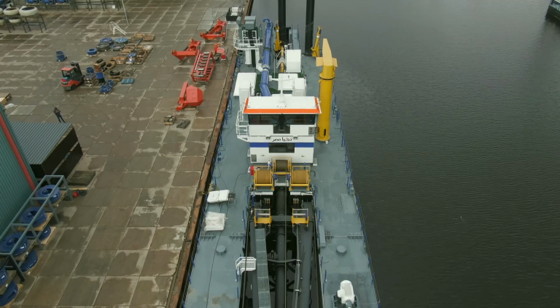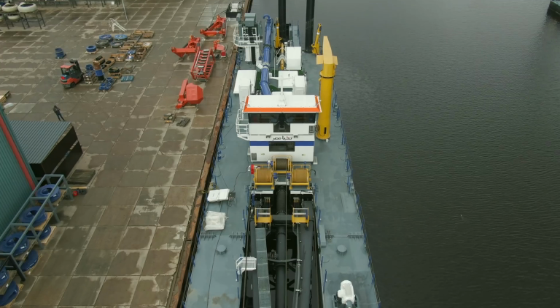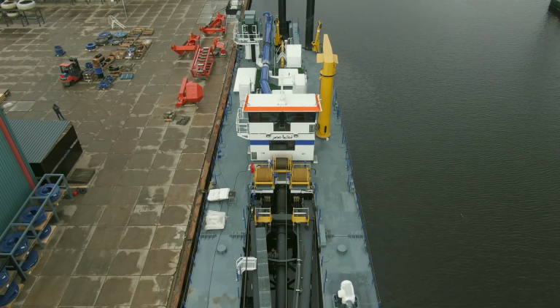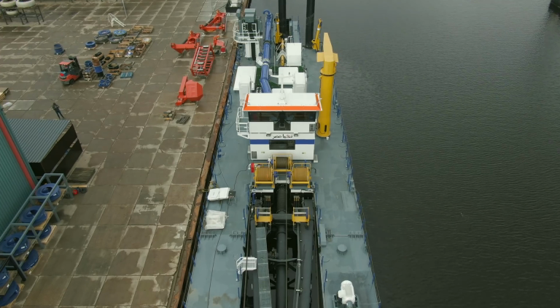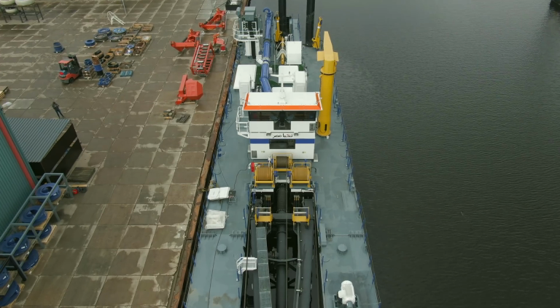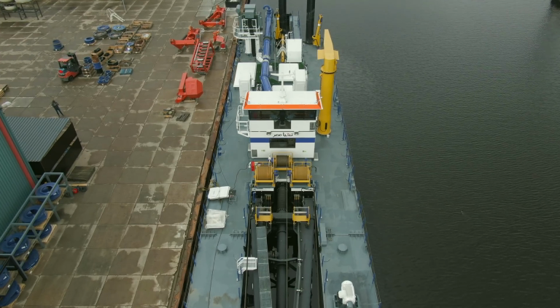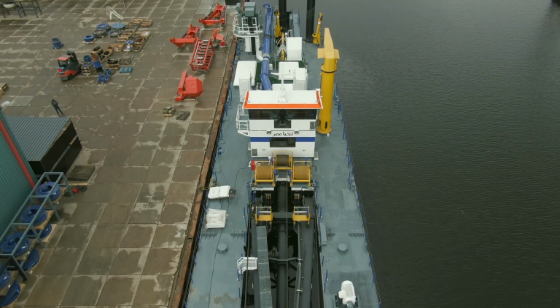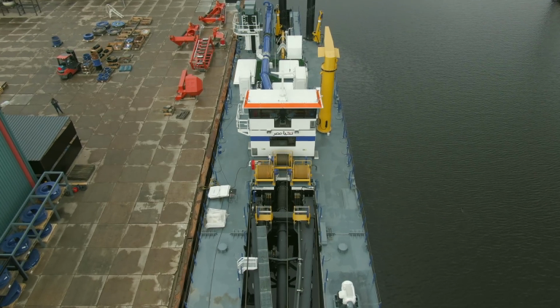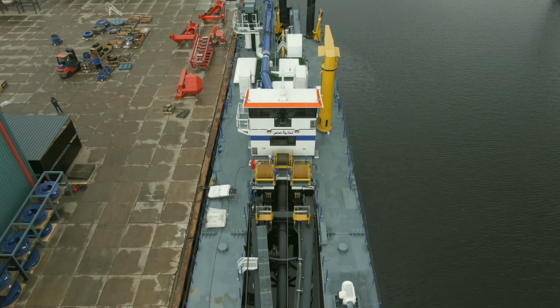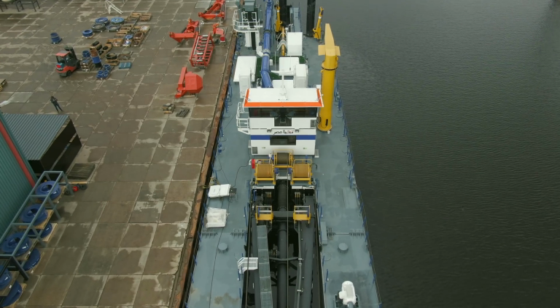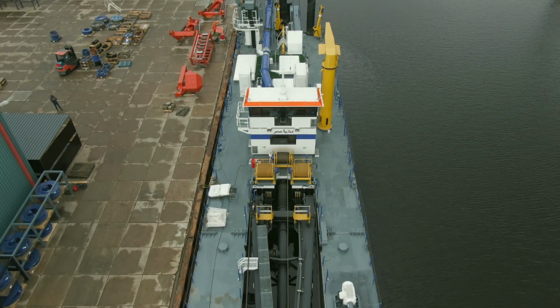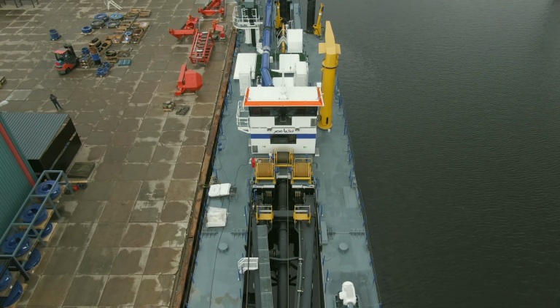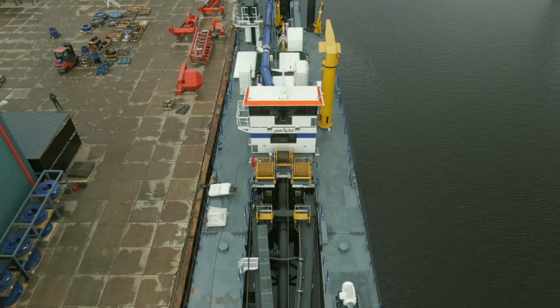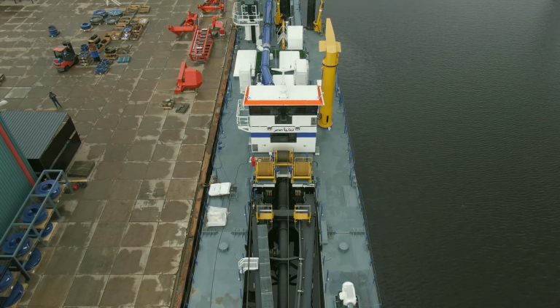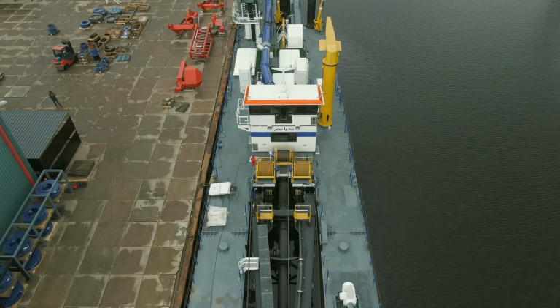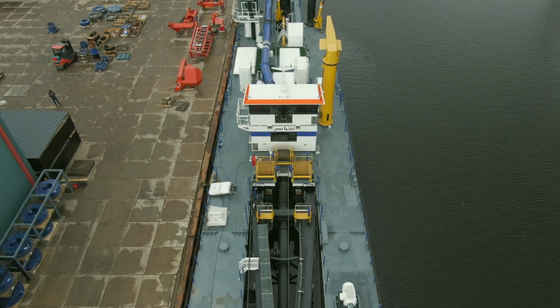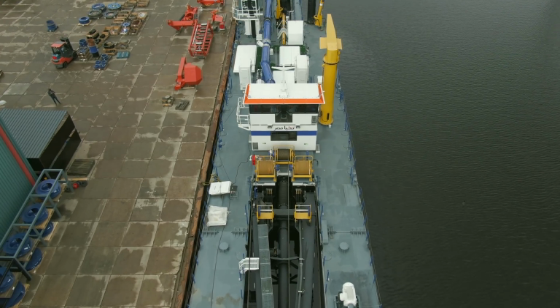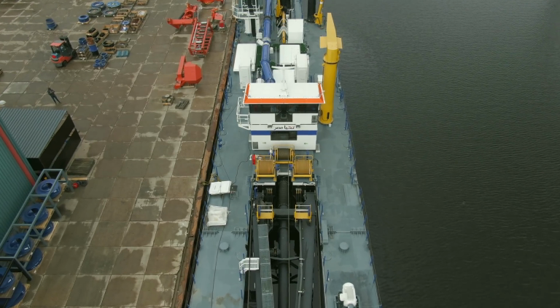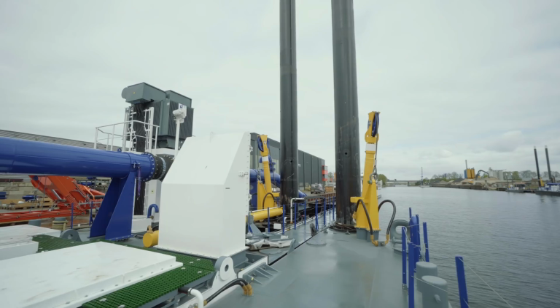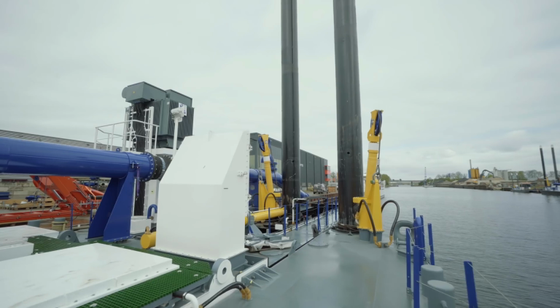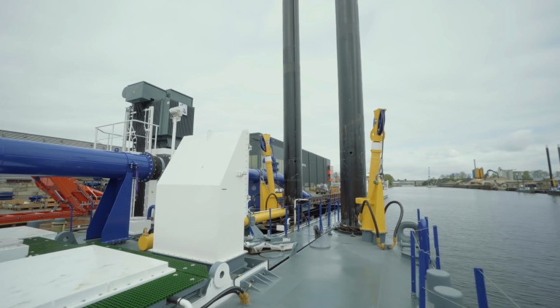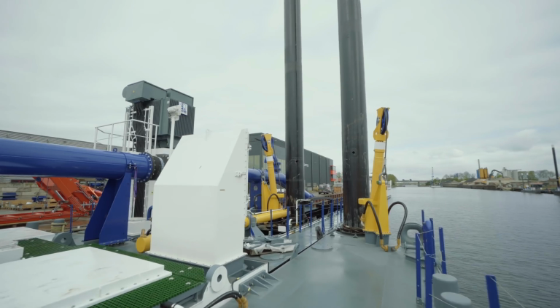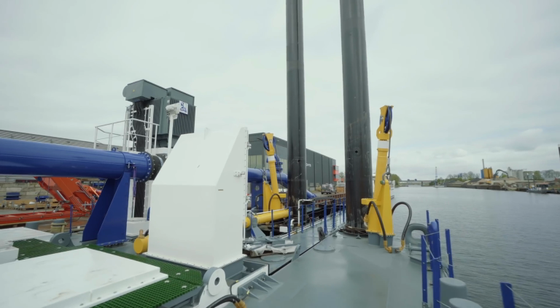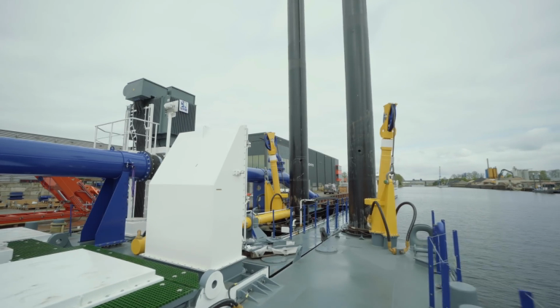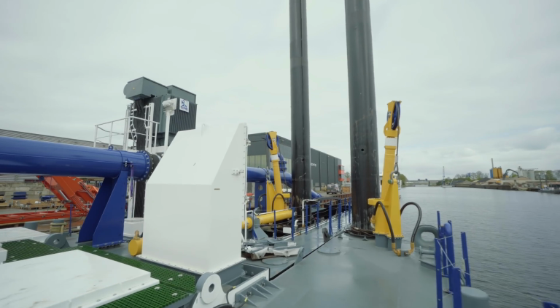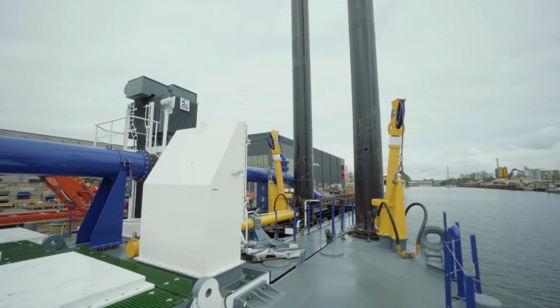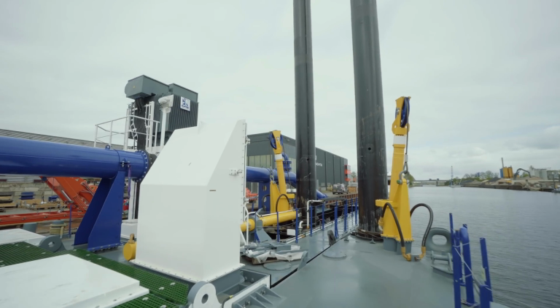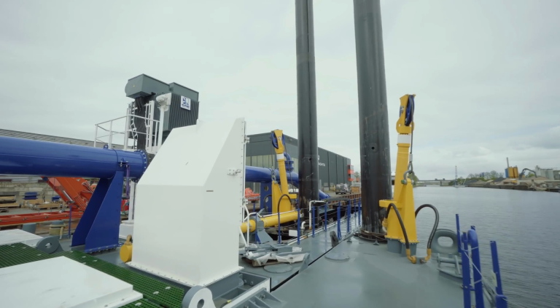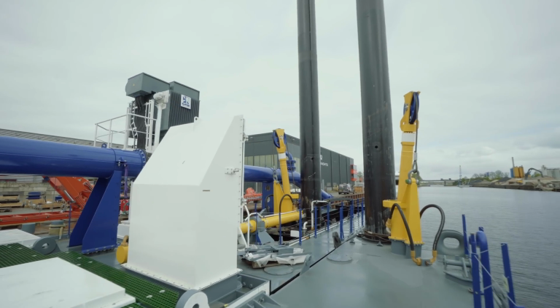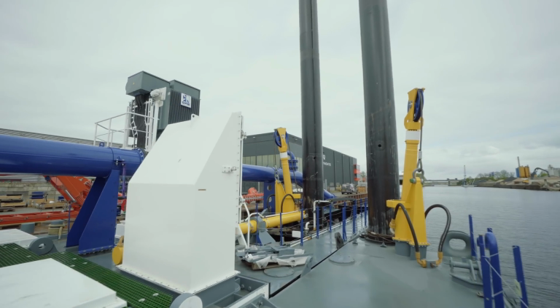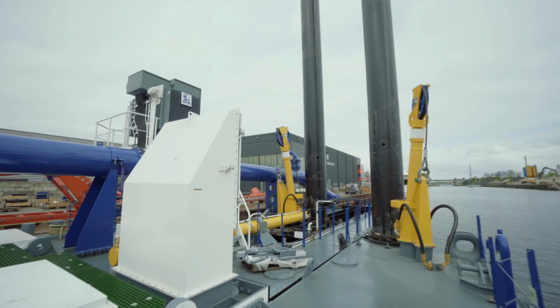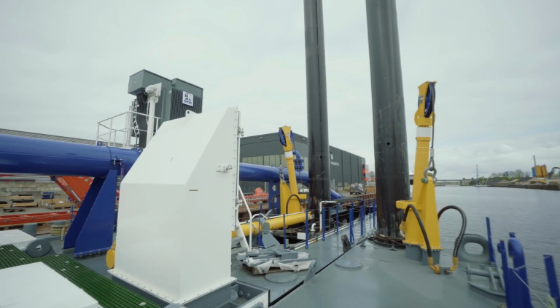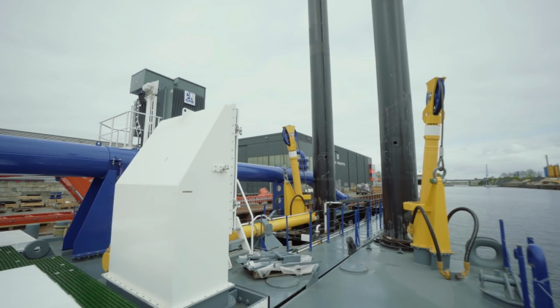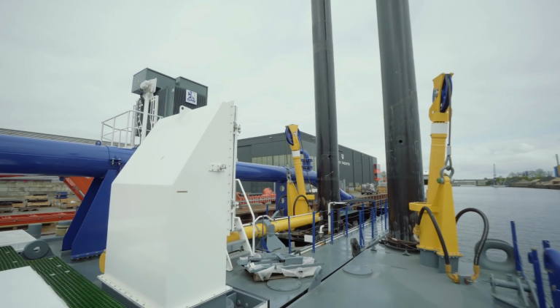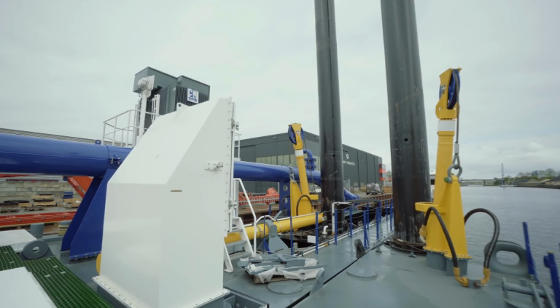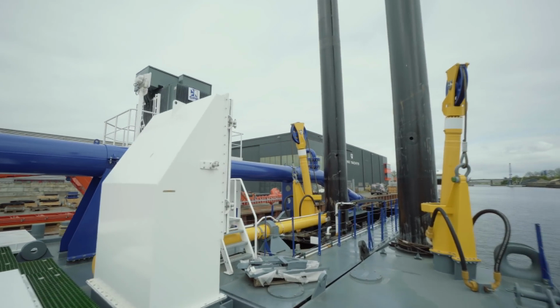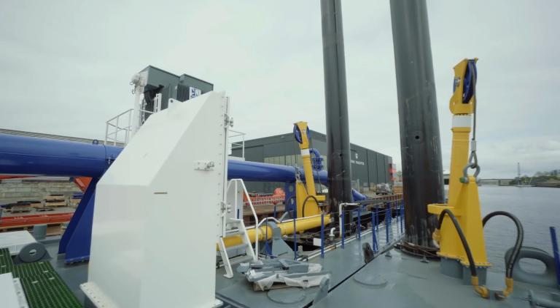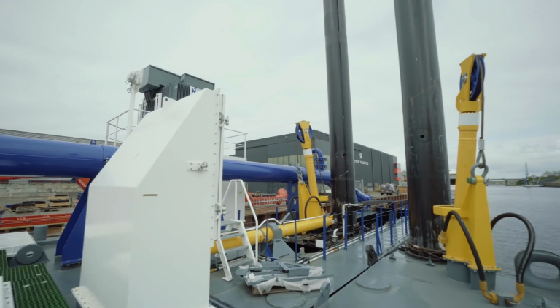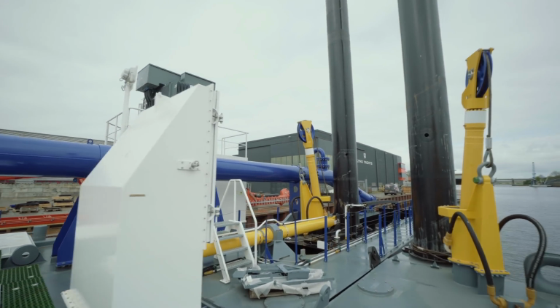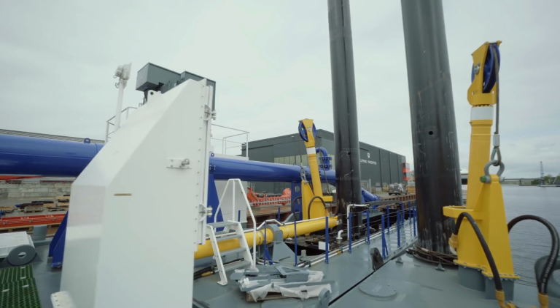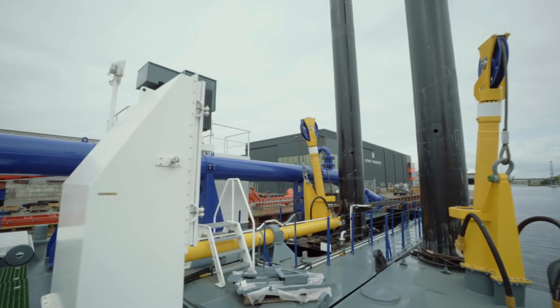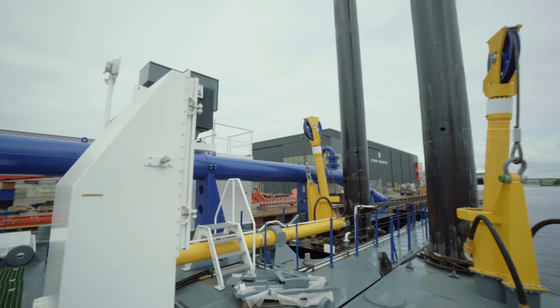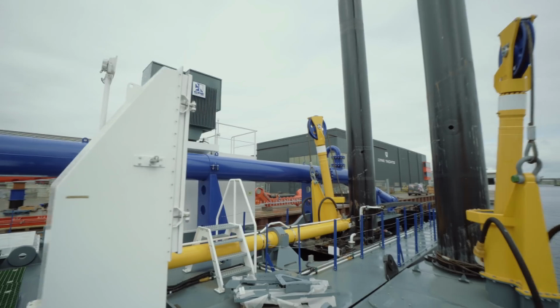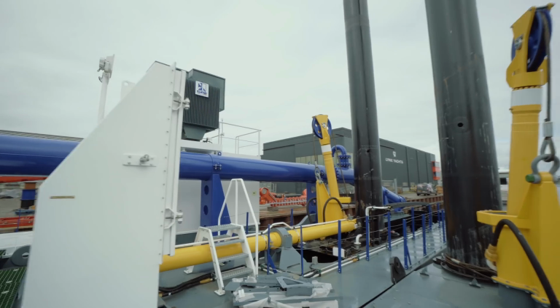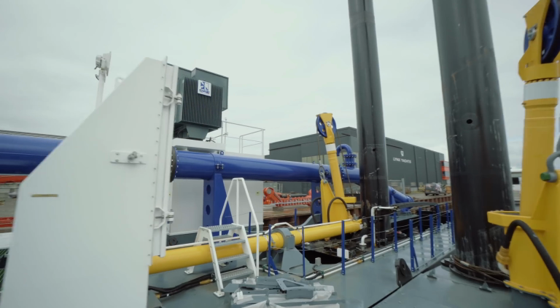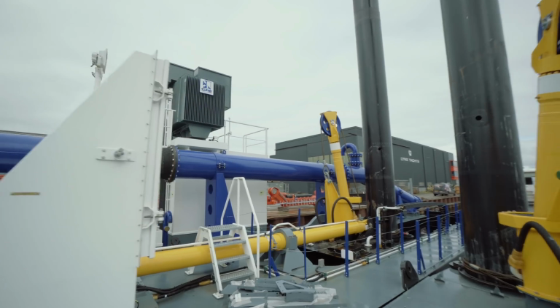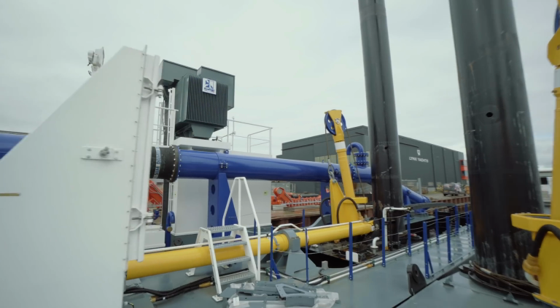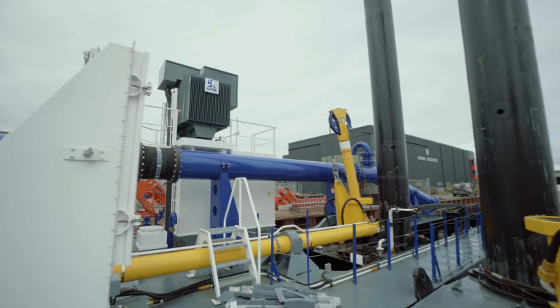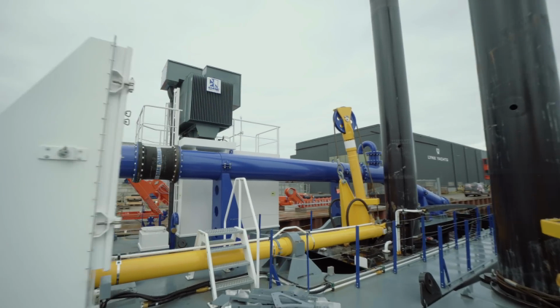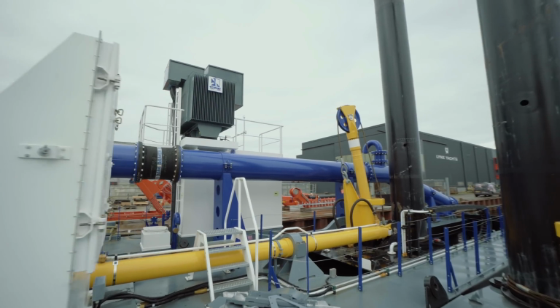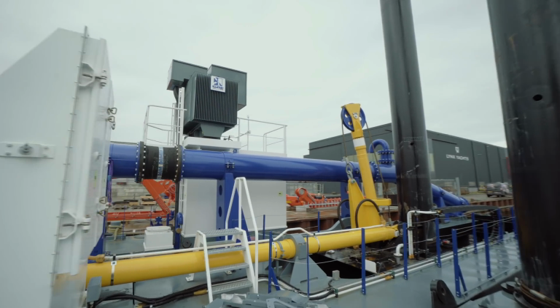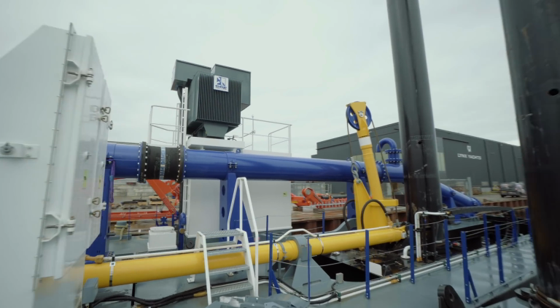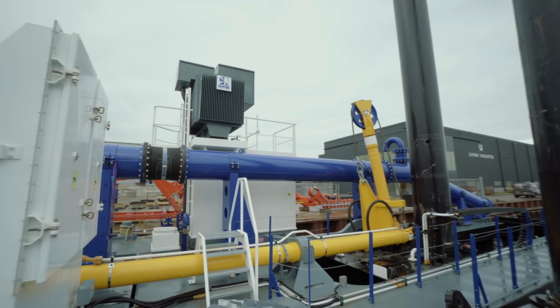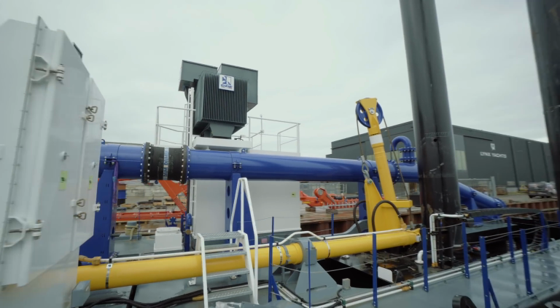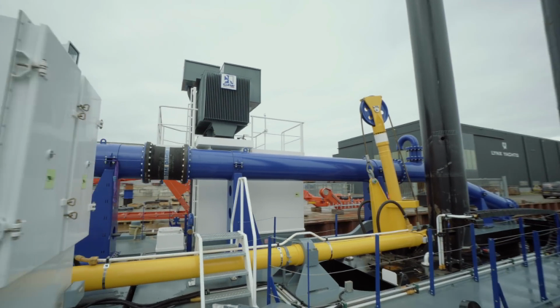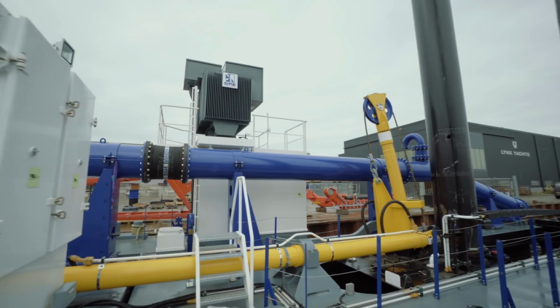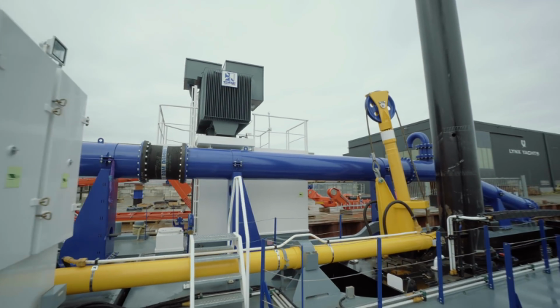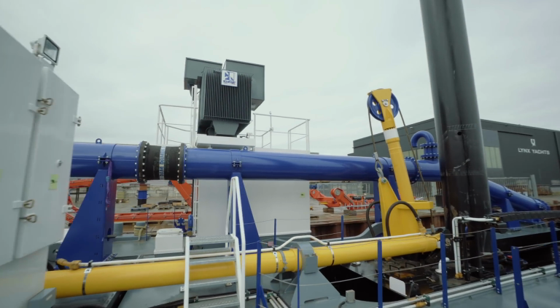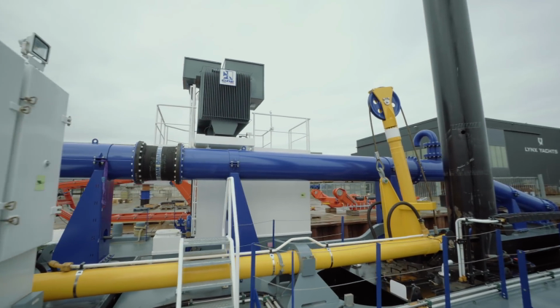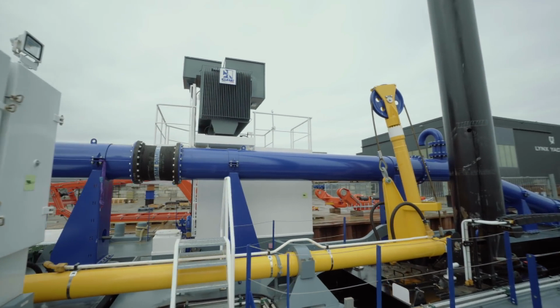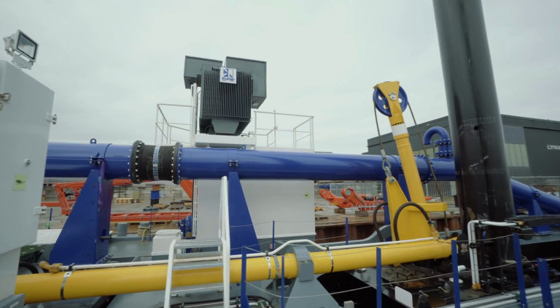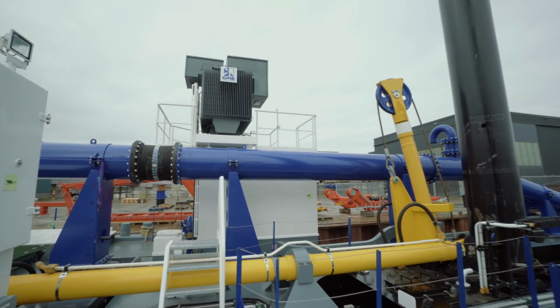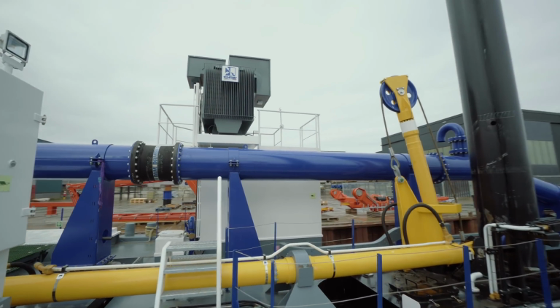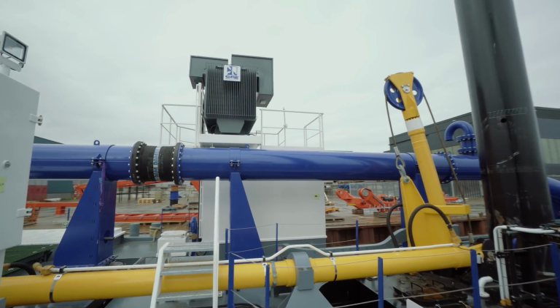A dredger is already provided with a pipeline, so there is already a pipeline connection there which can be used for connecting the cable.